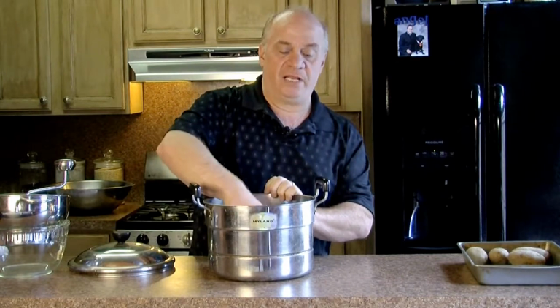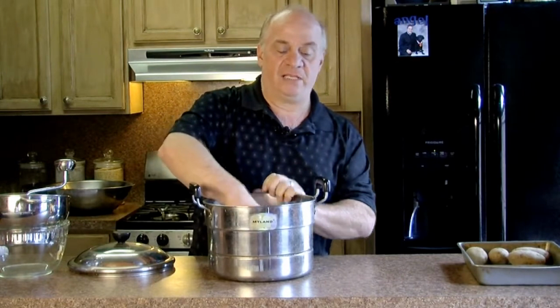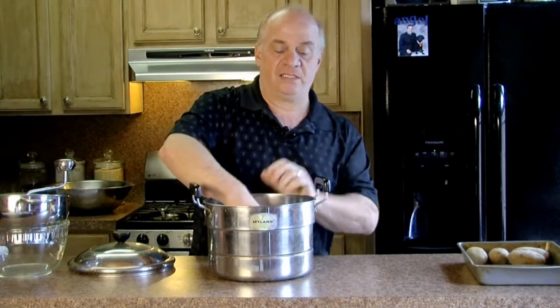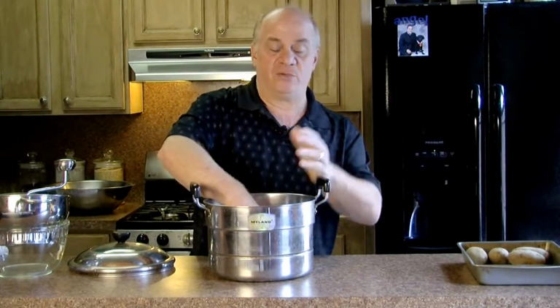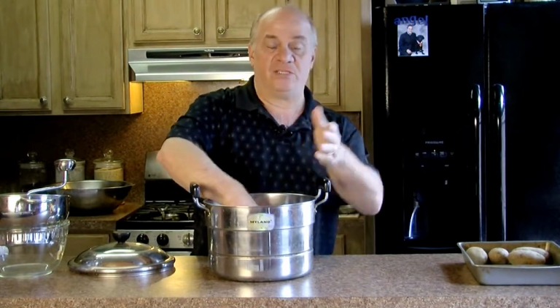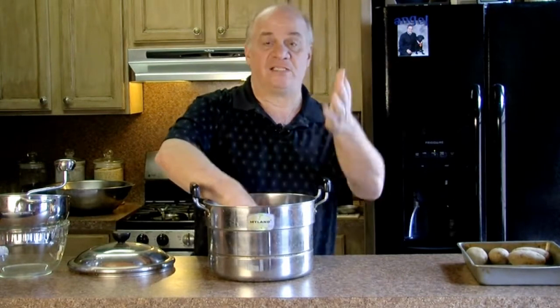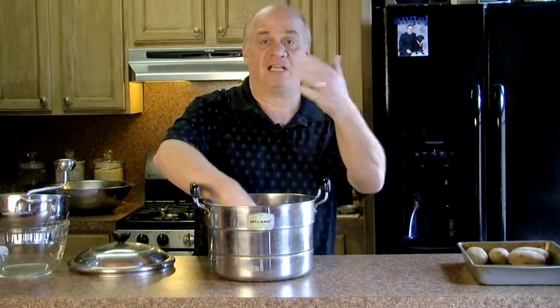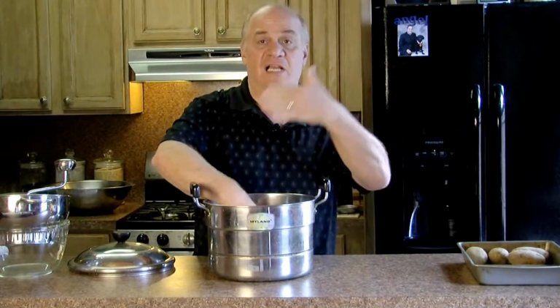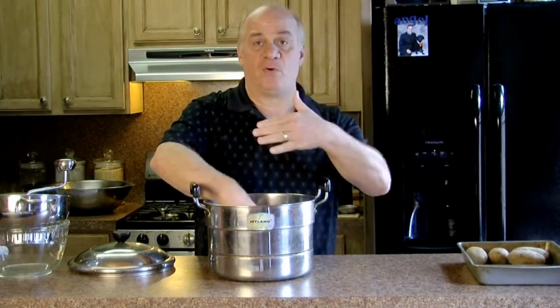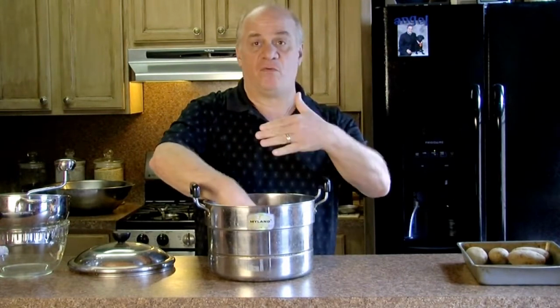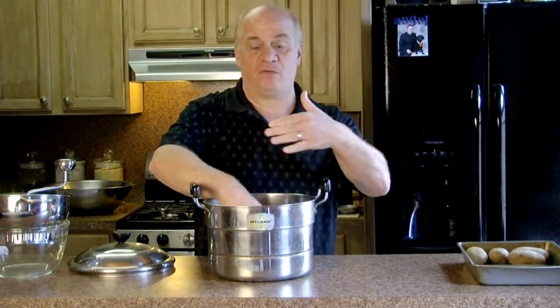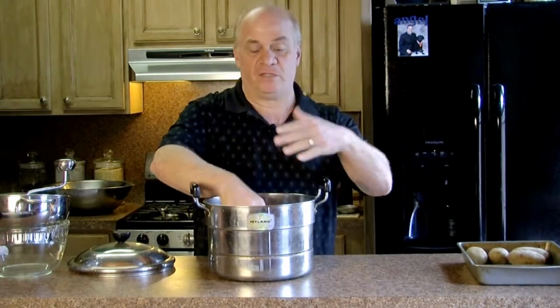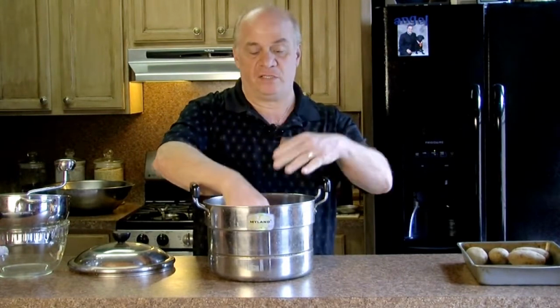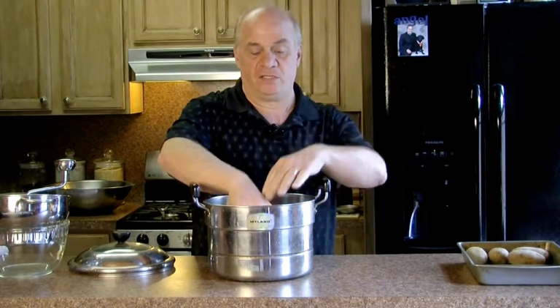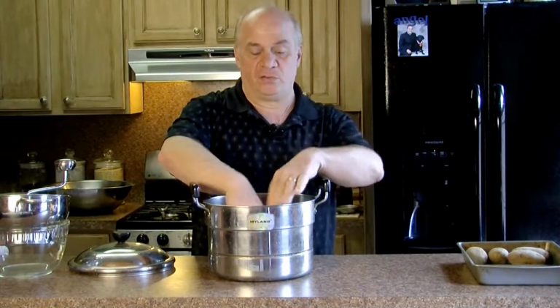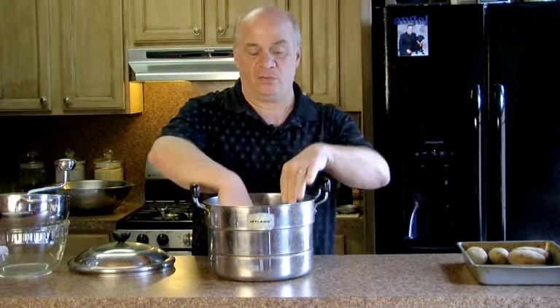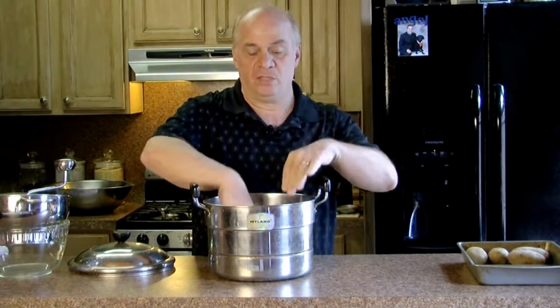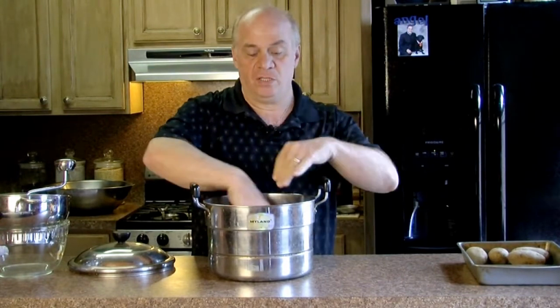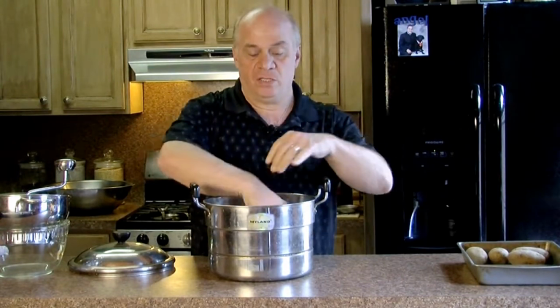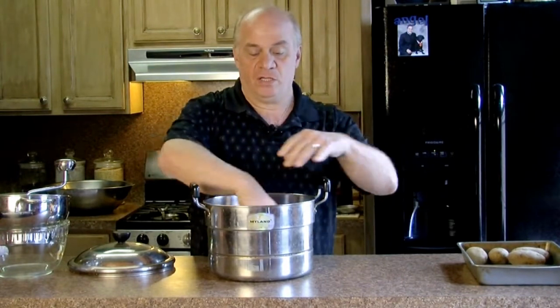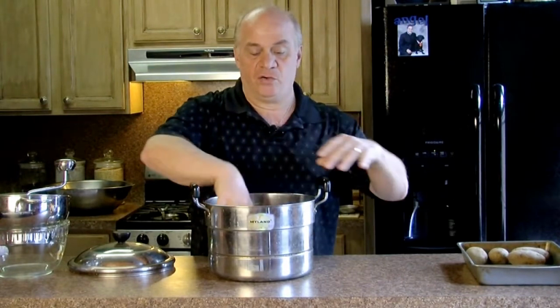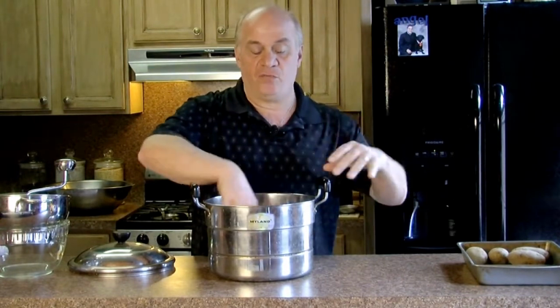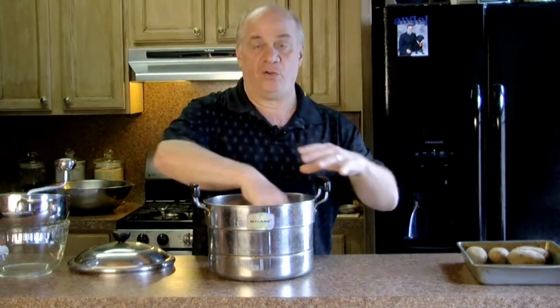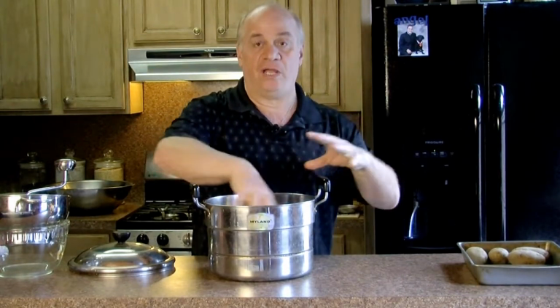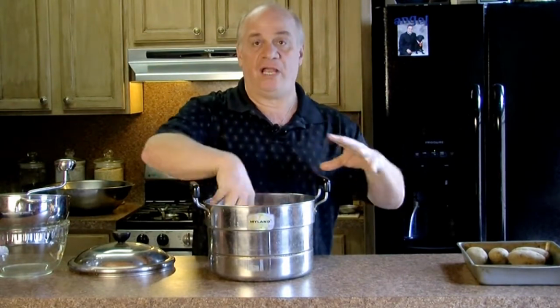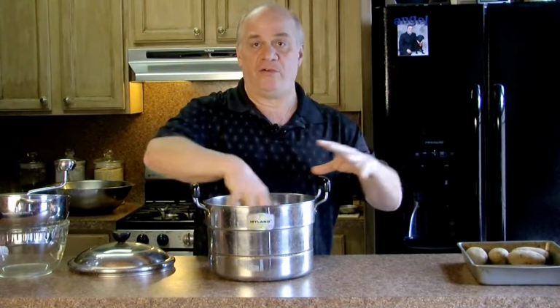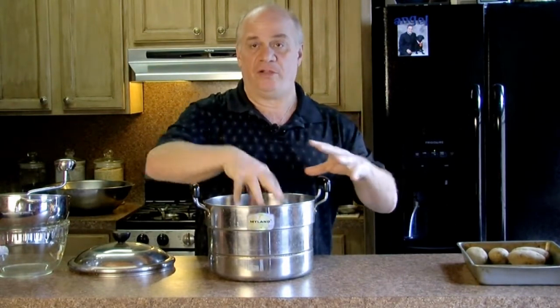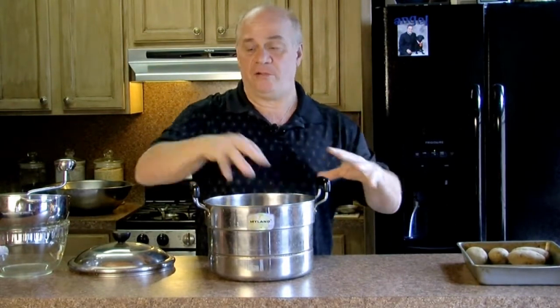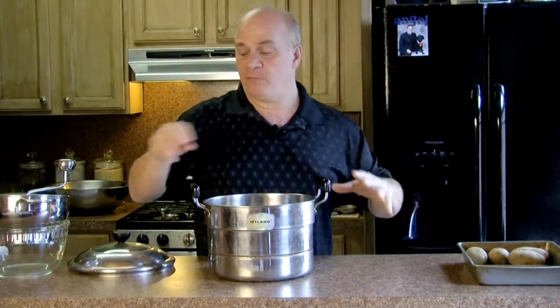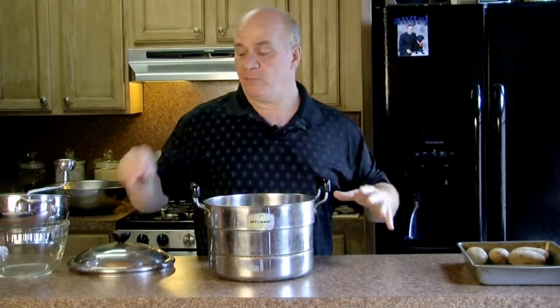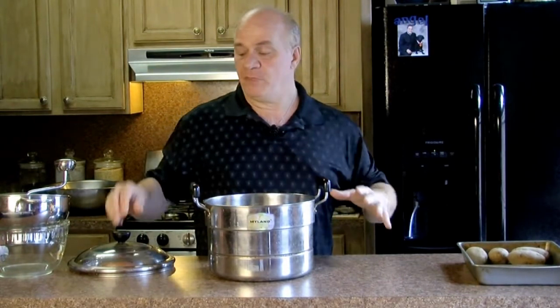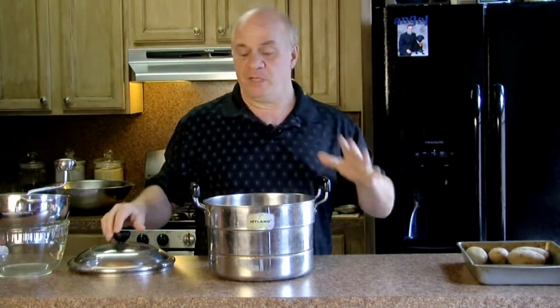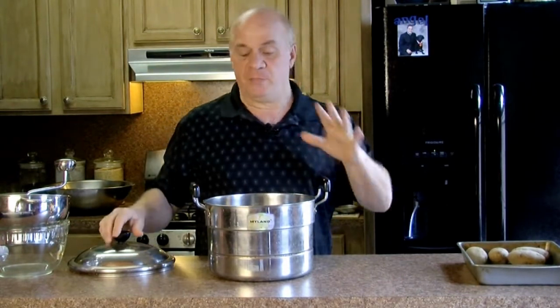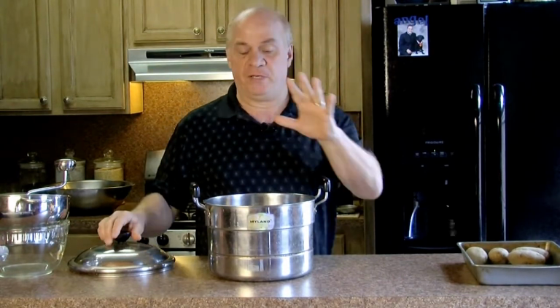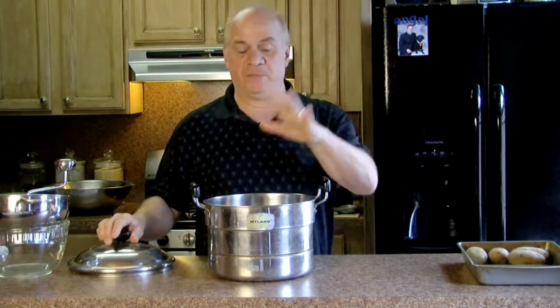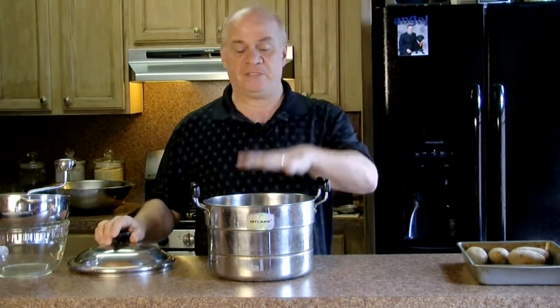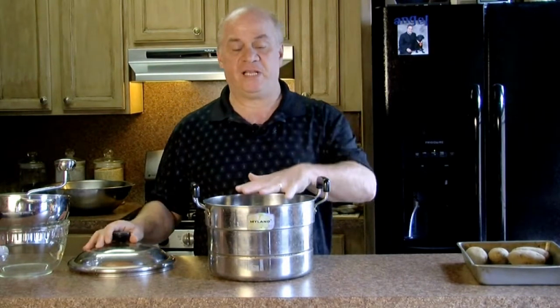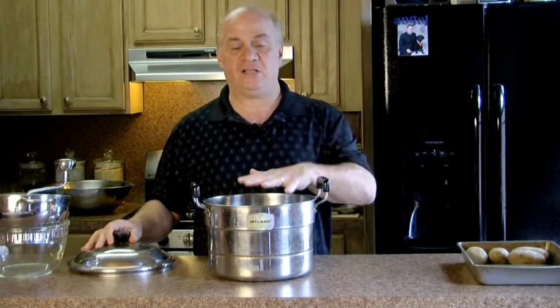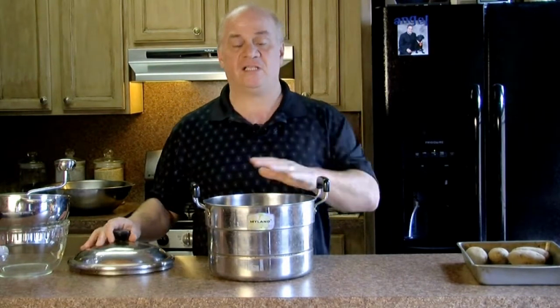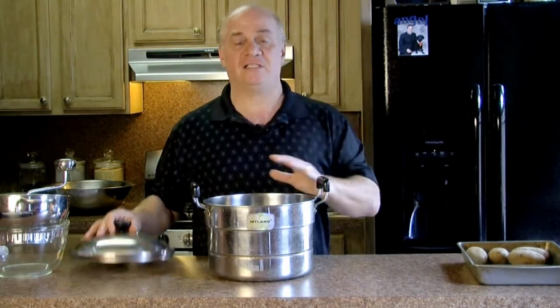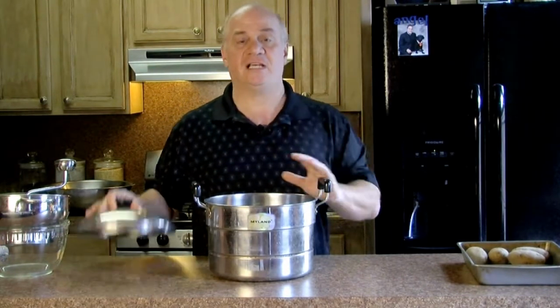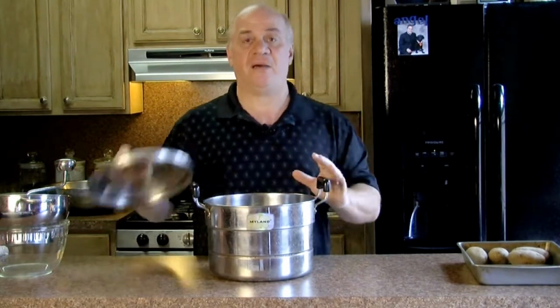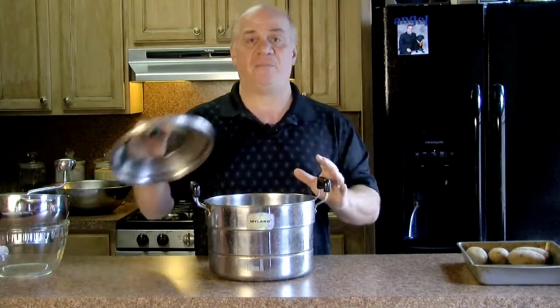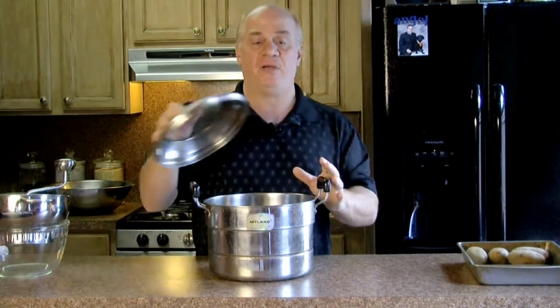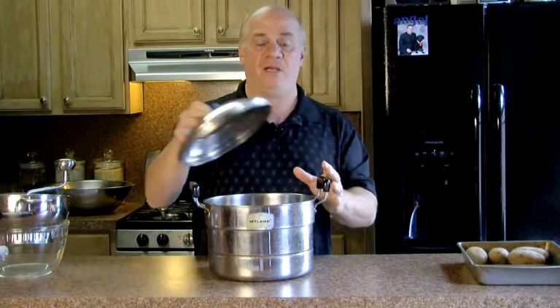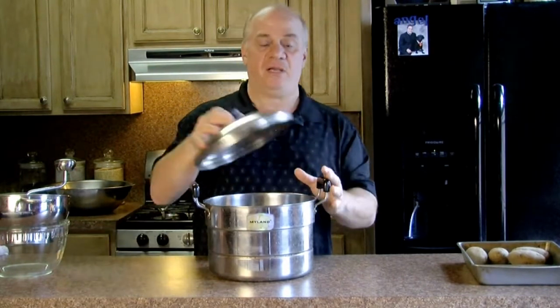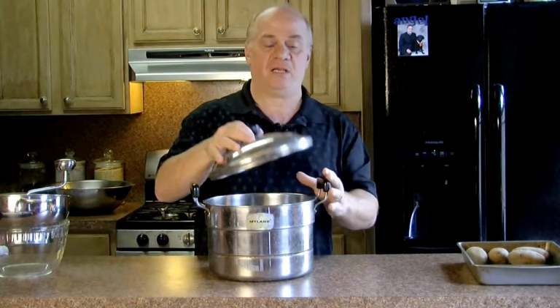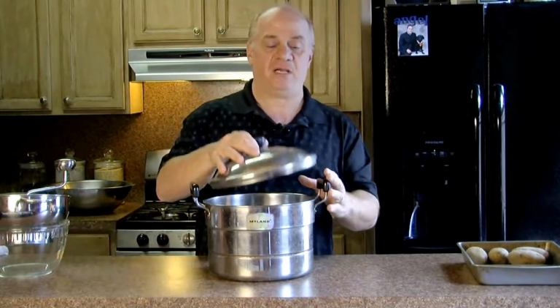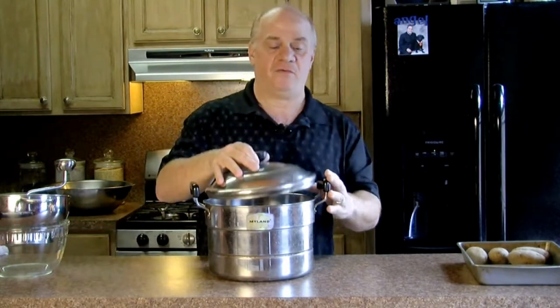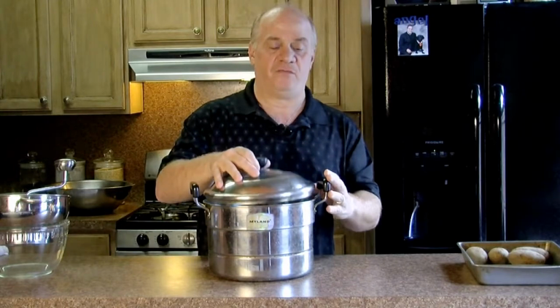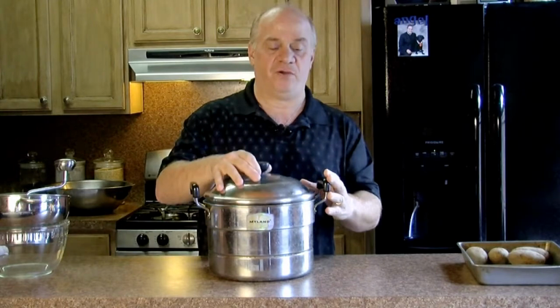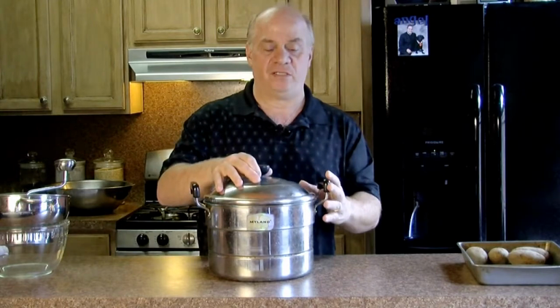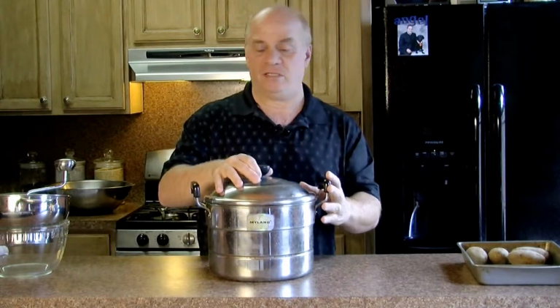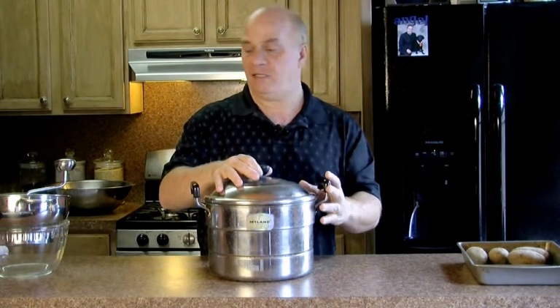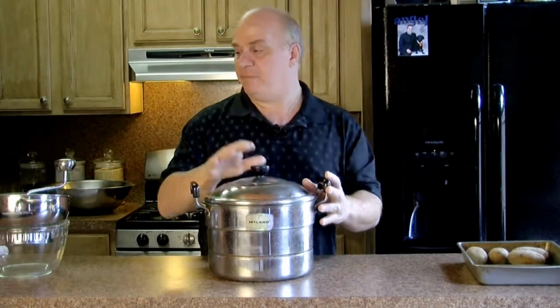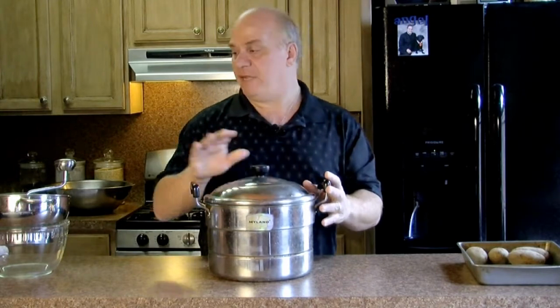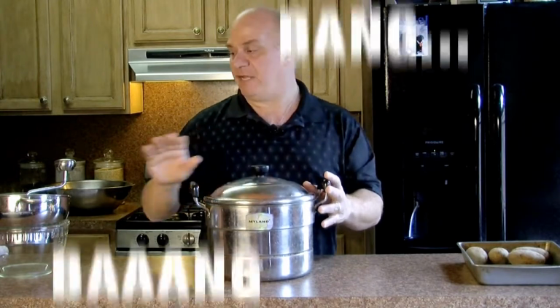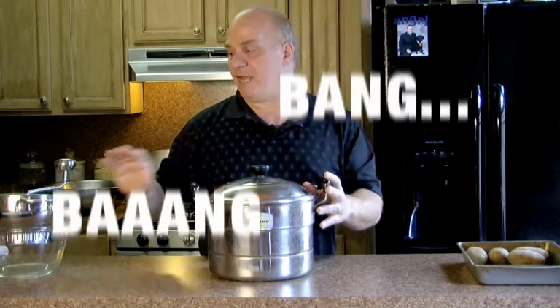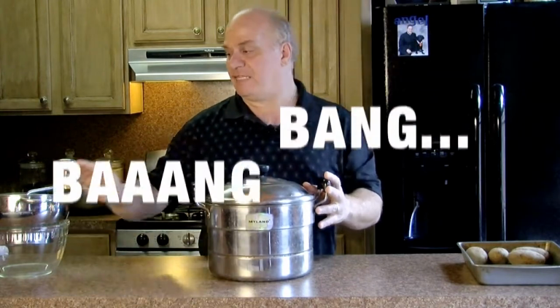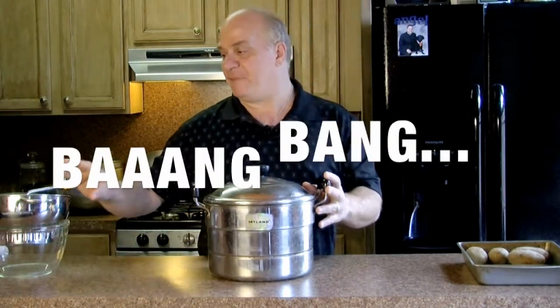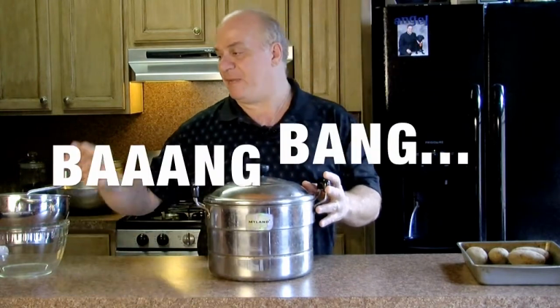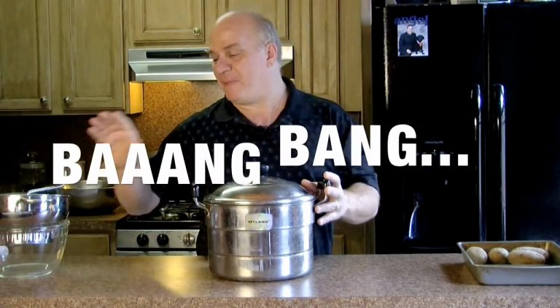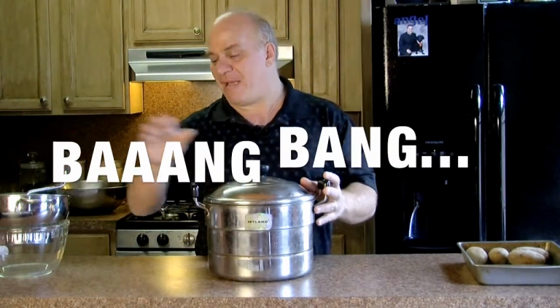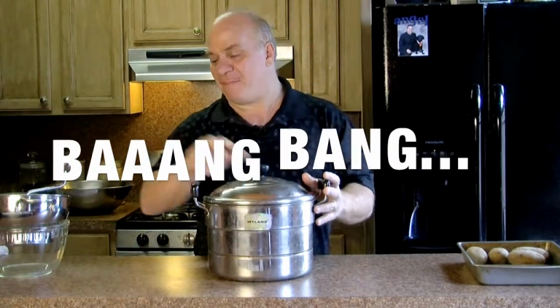So it doesn't come over the little grill area. You put your potatoes on top, cover it, make a nice big bang.